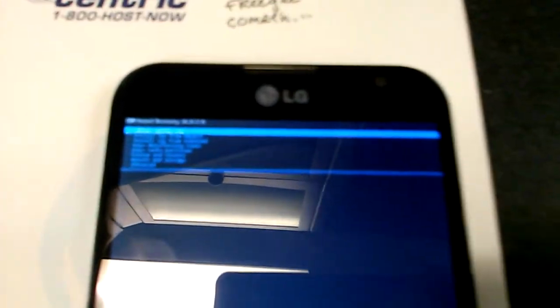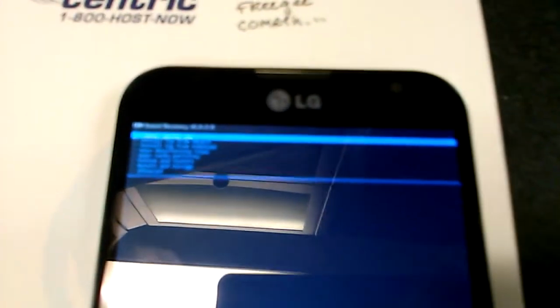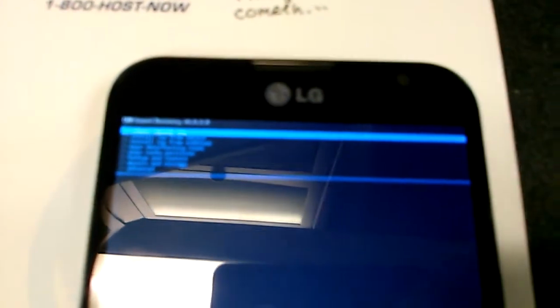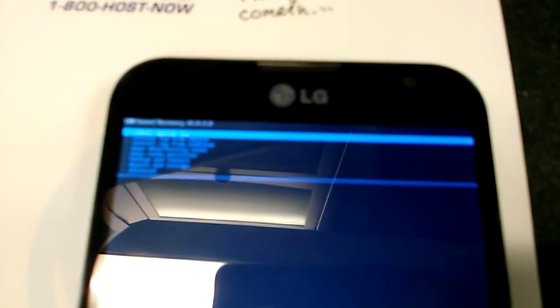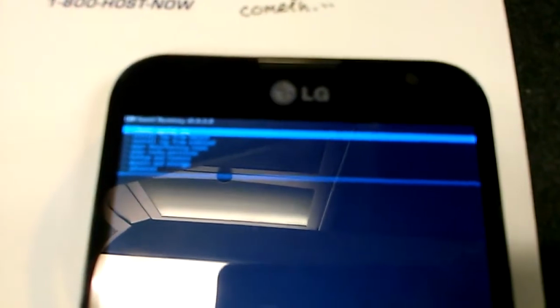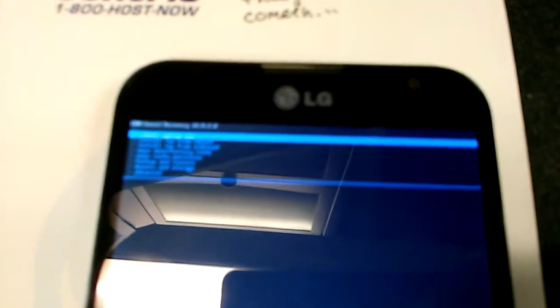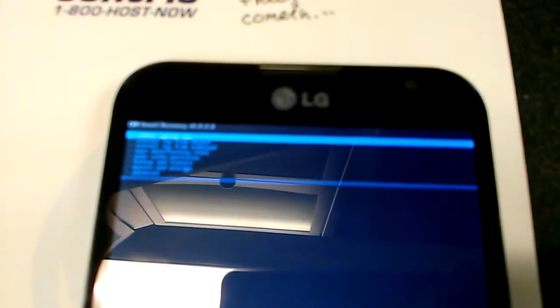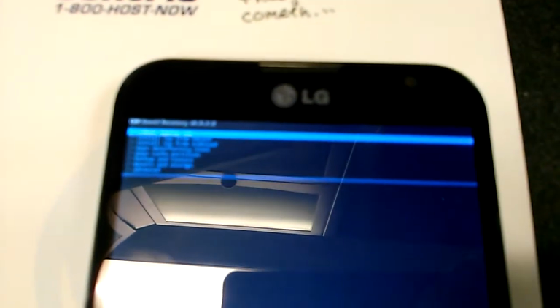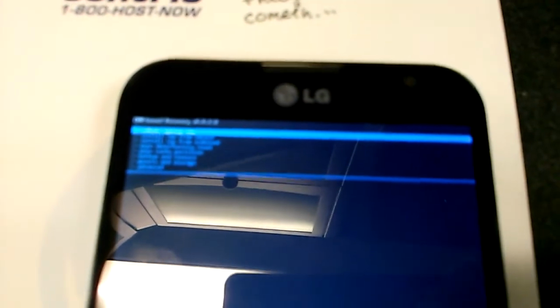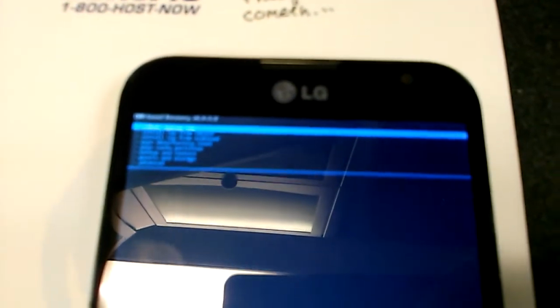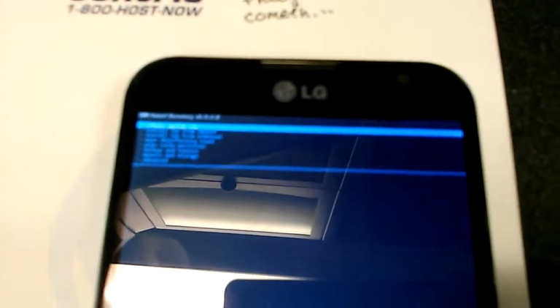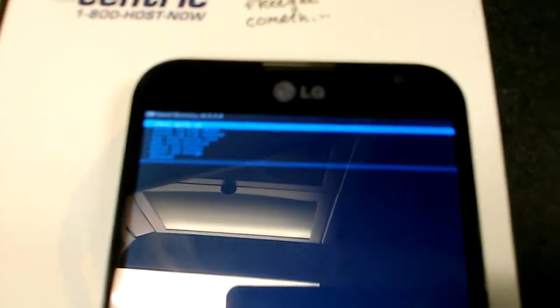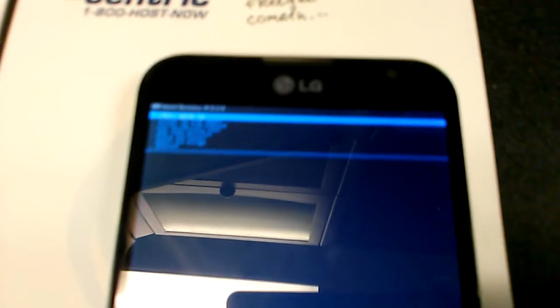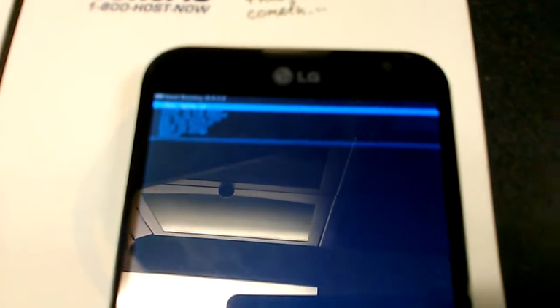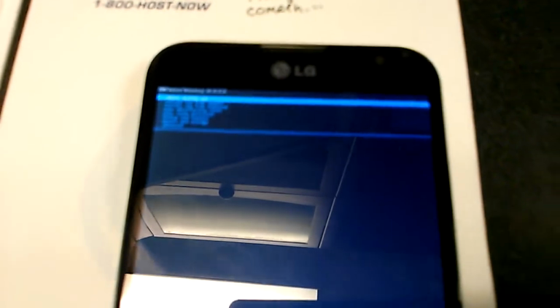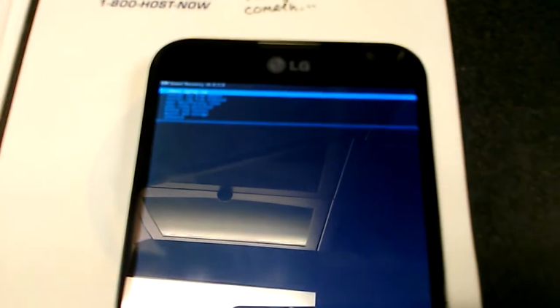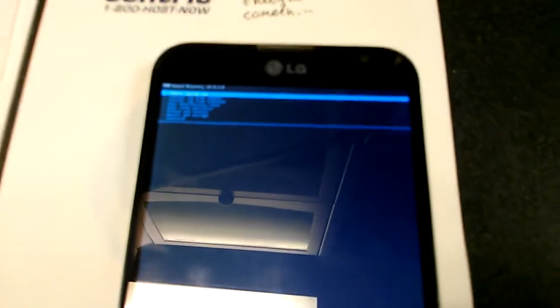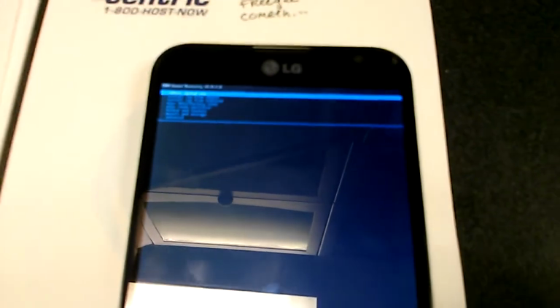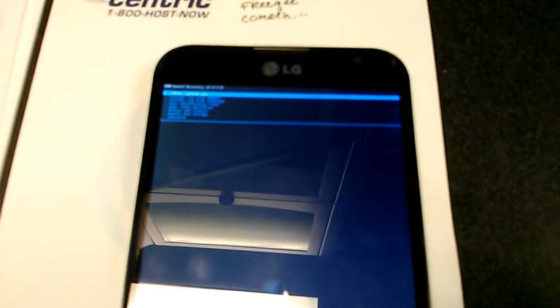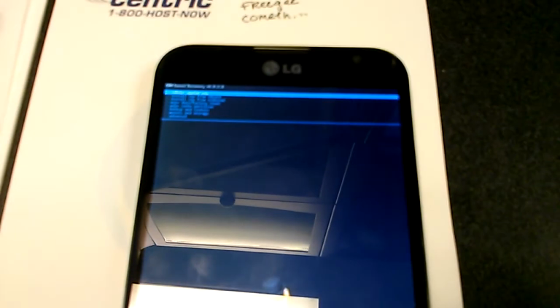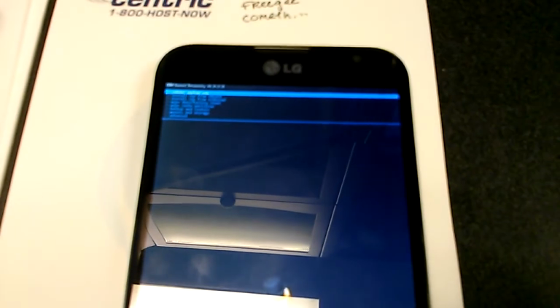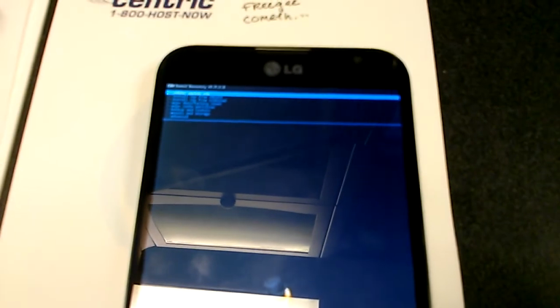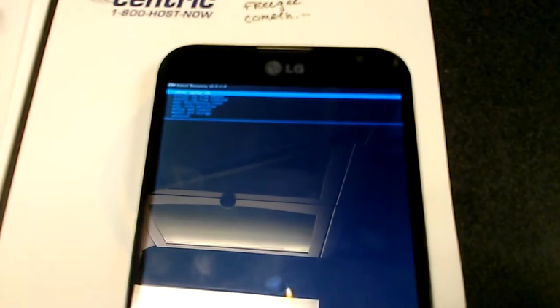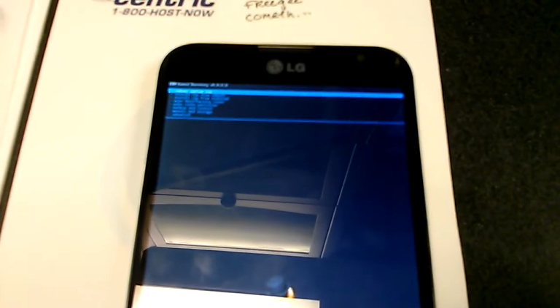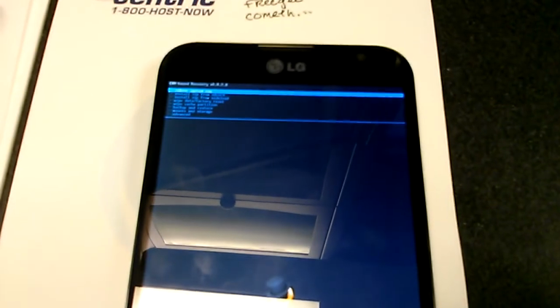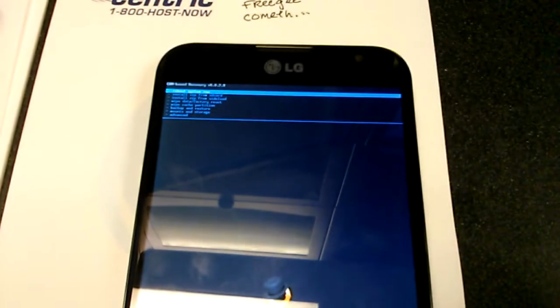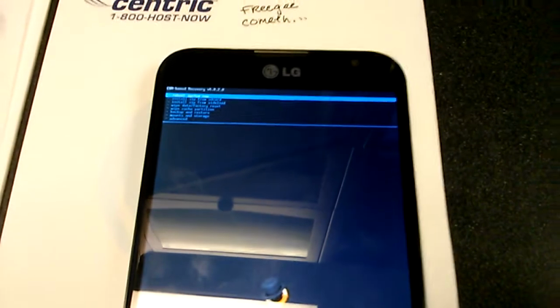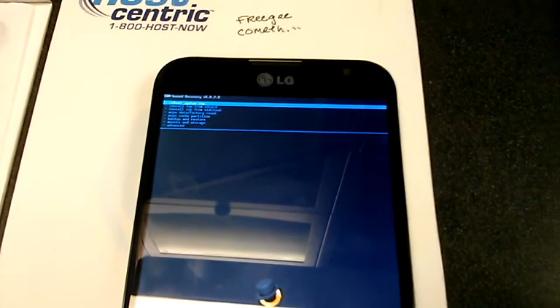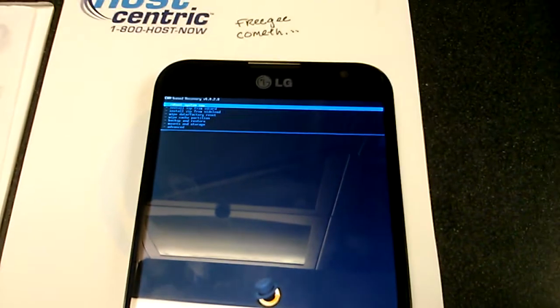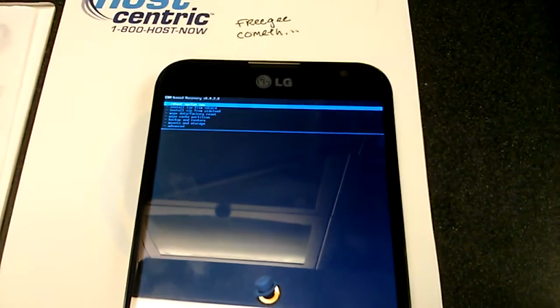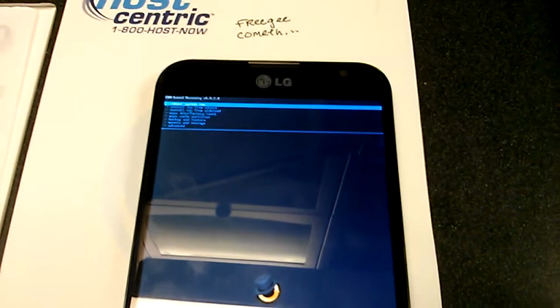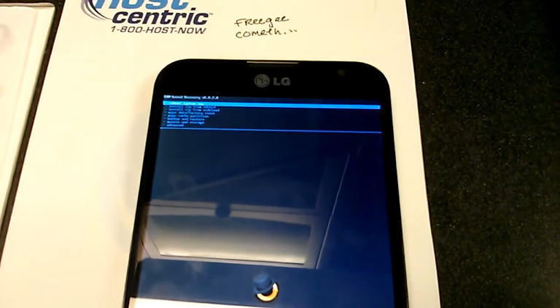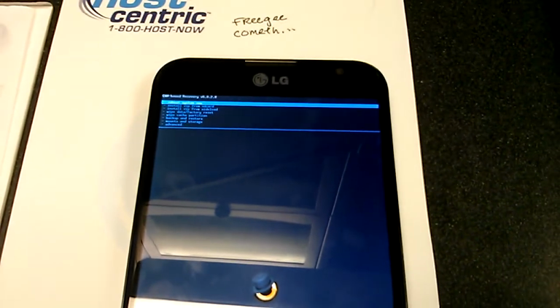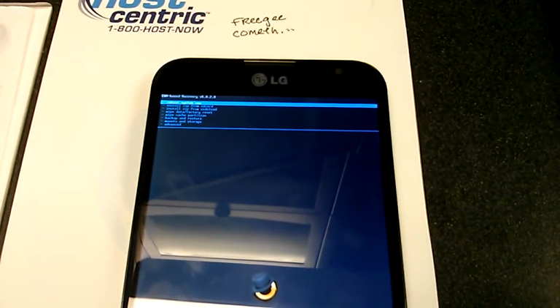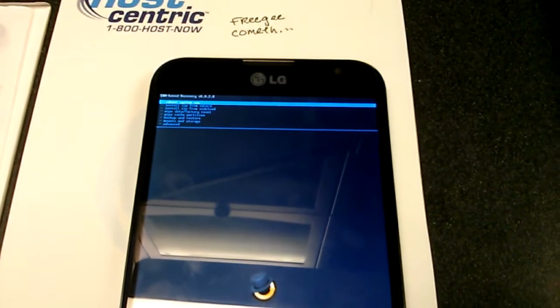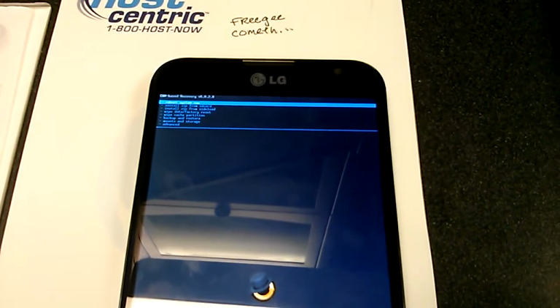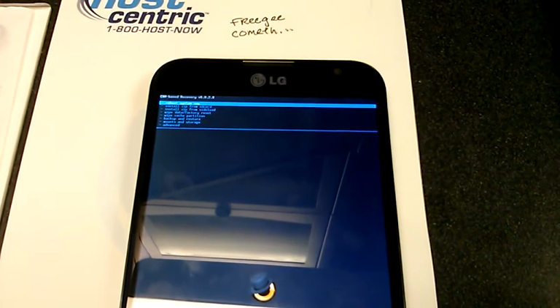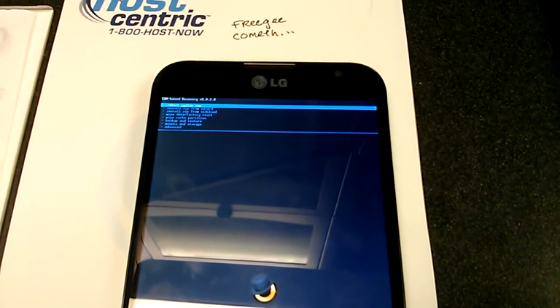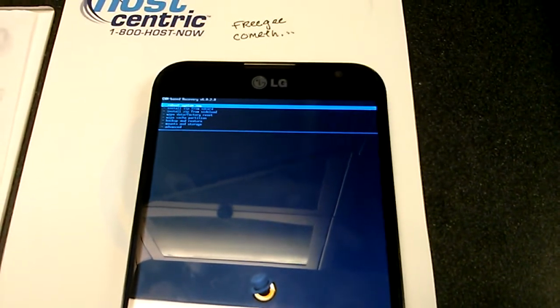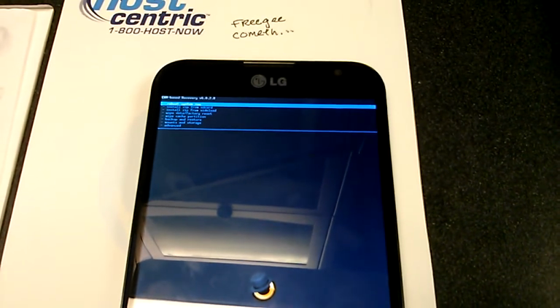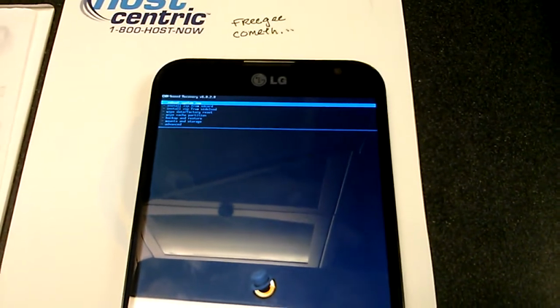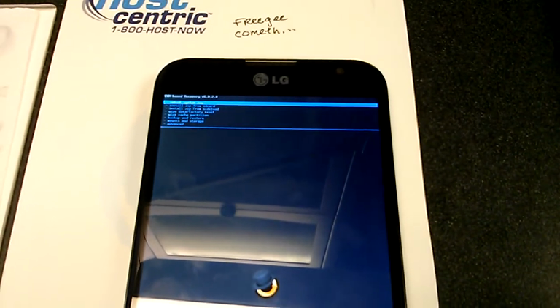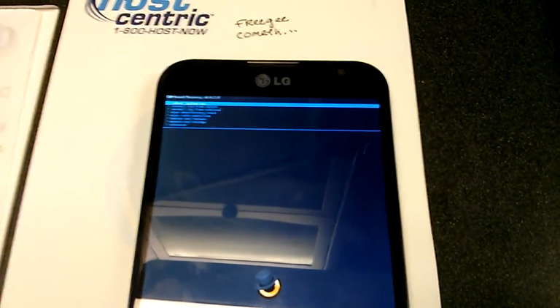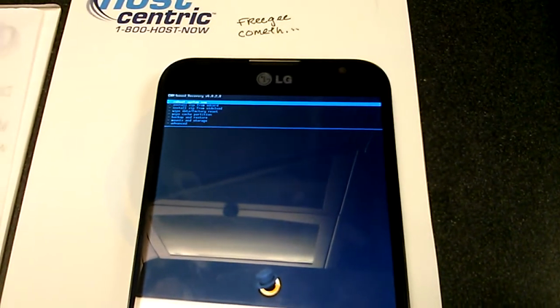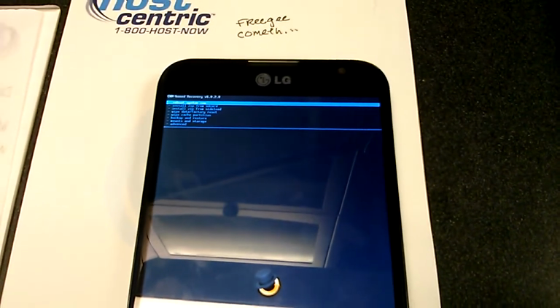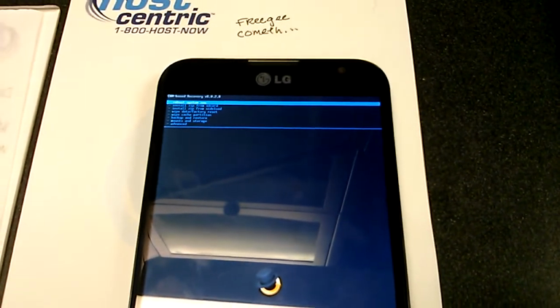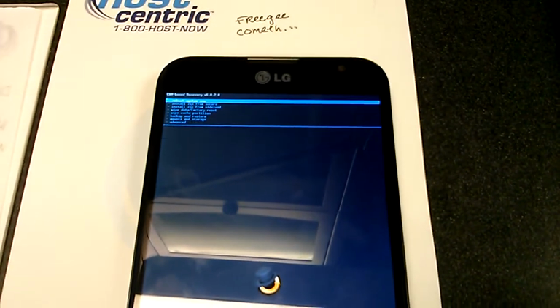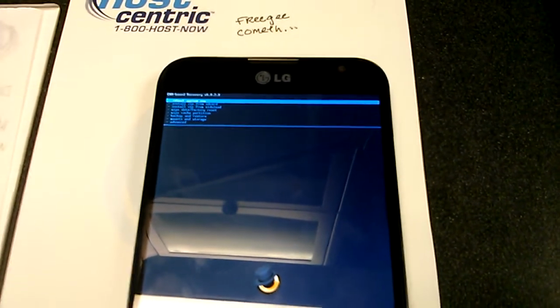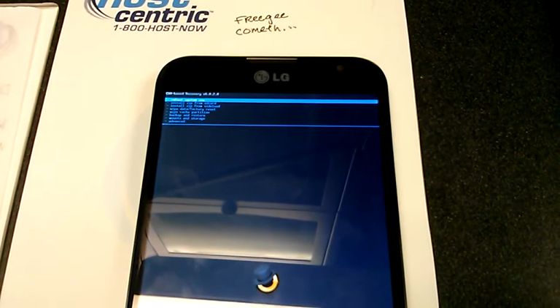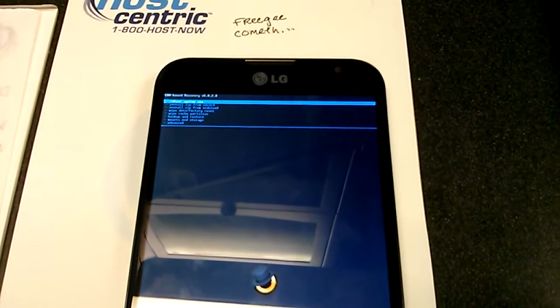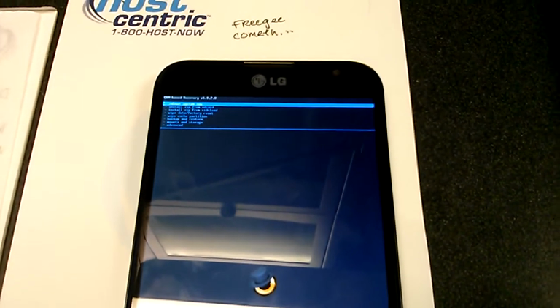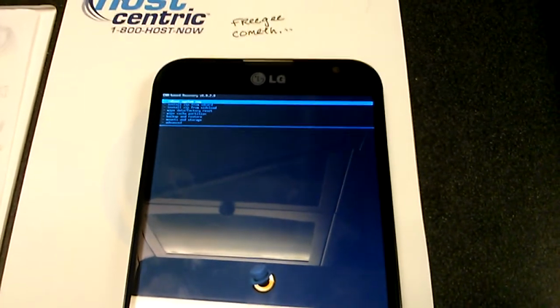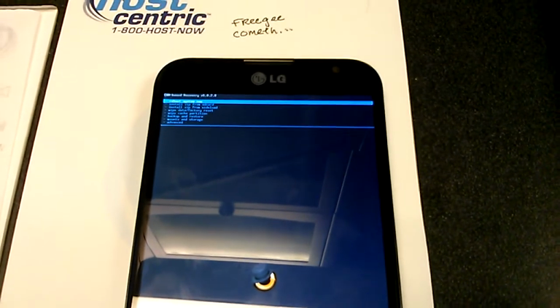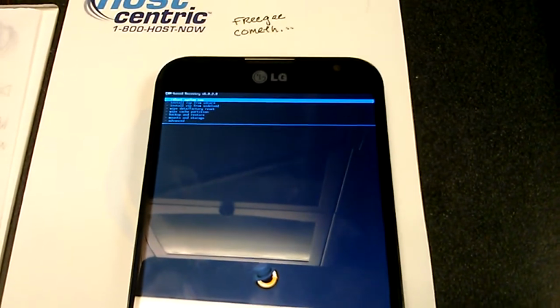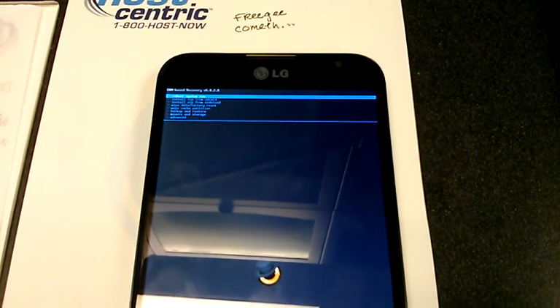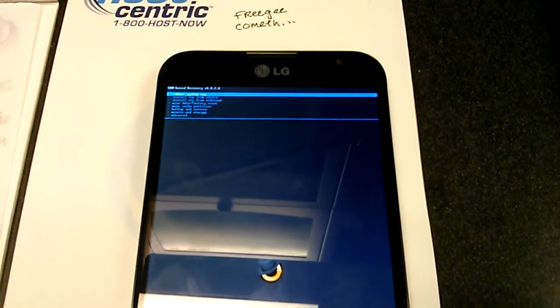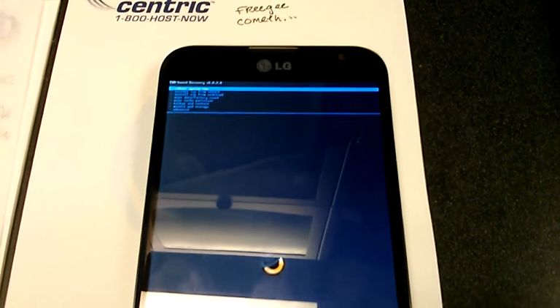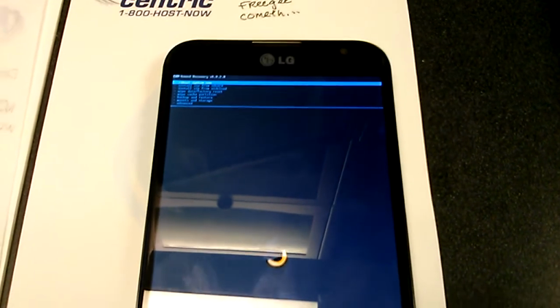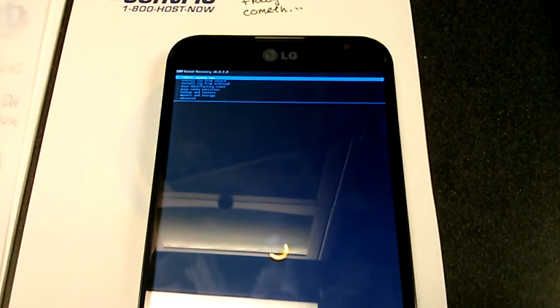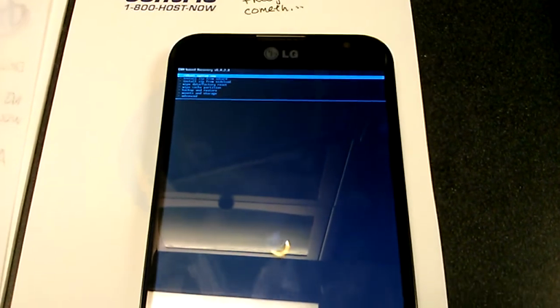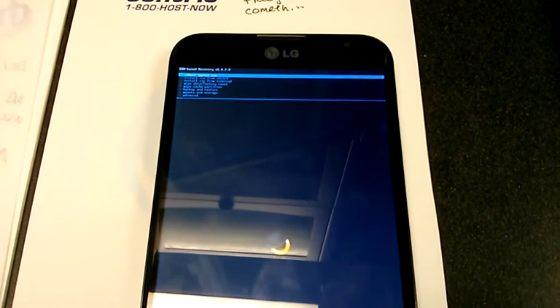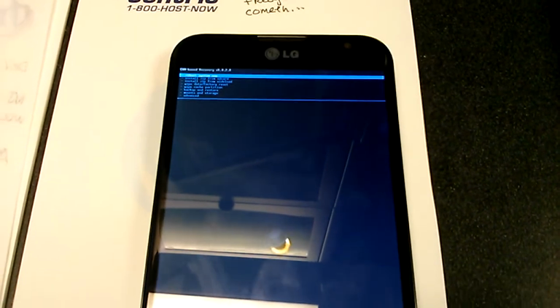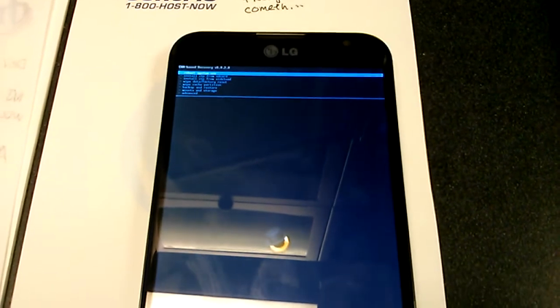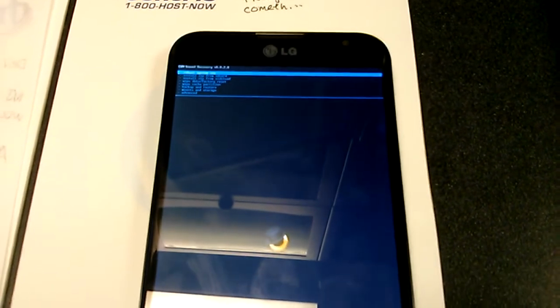Ta-da! There we go. Now the next step is to port Loki, and you guys will have a completely unlocked phone.